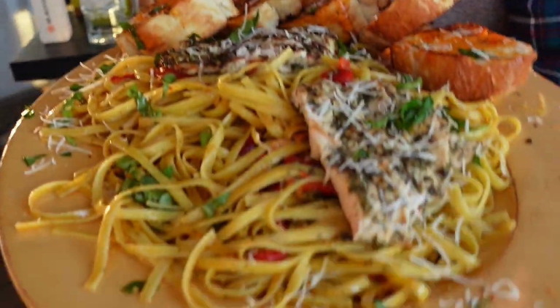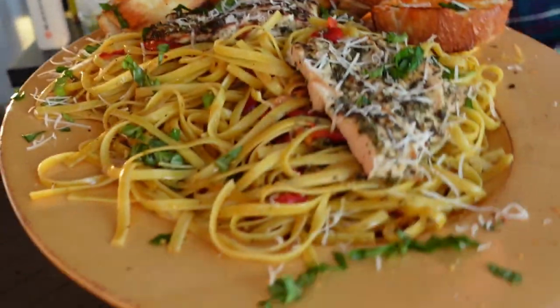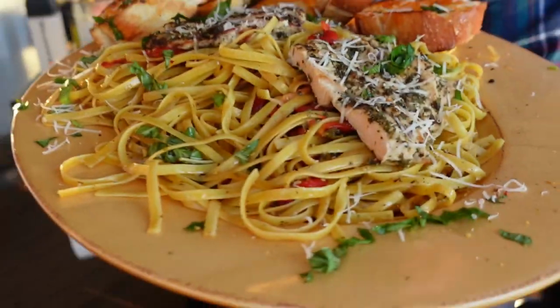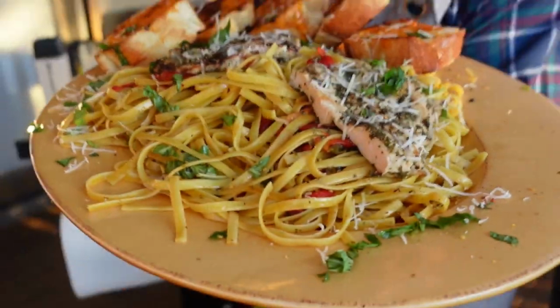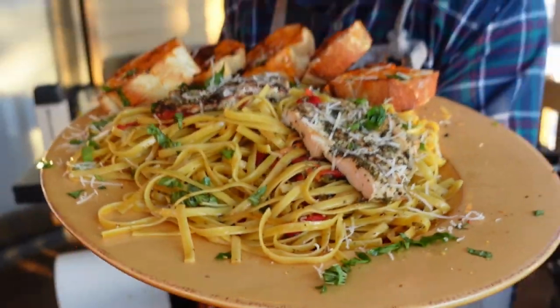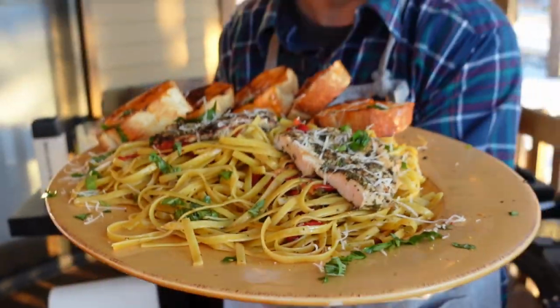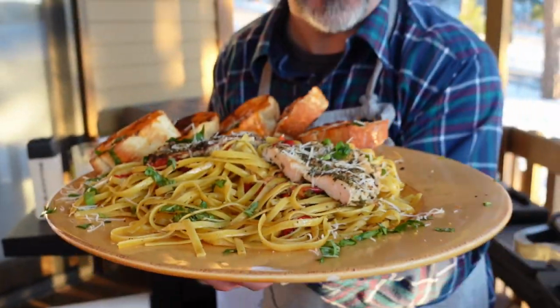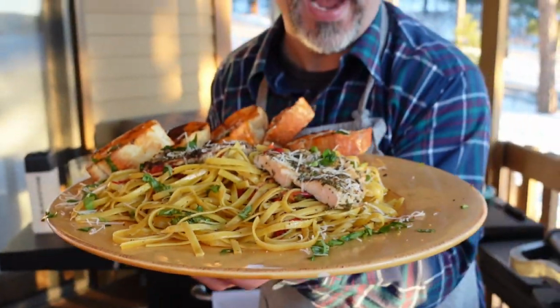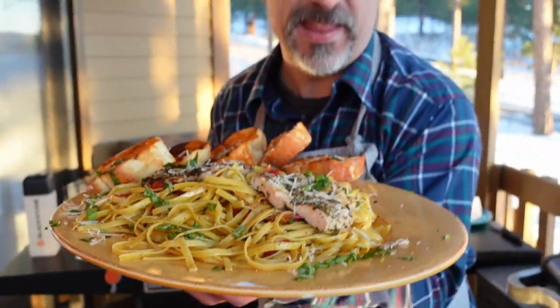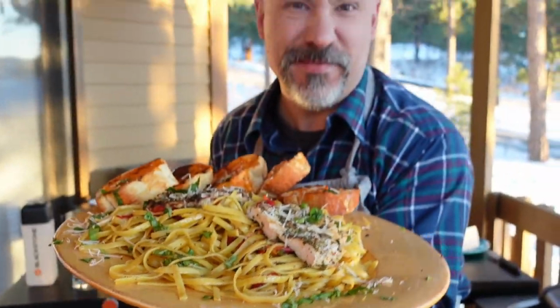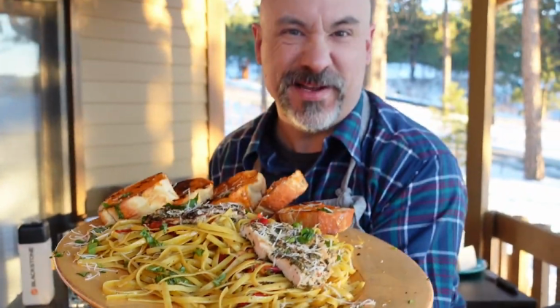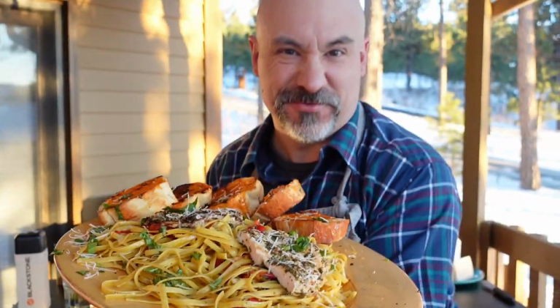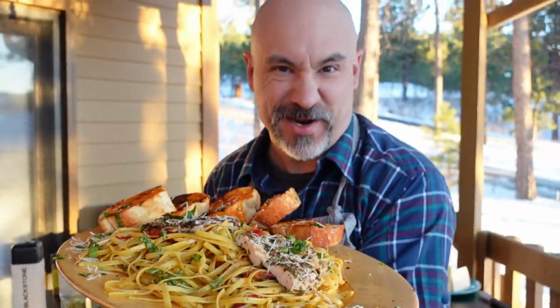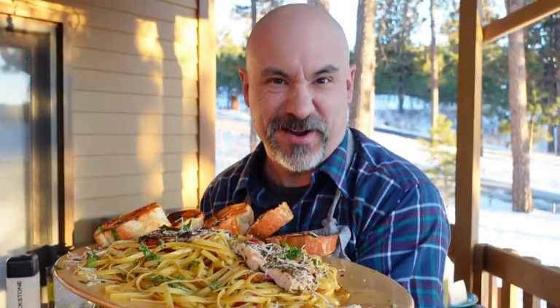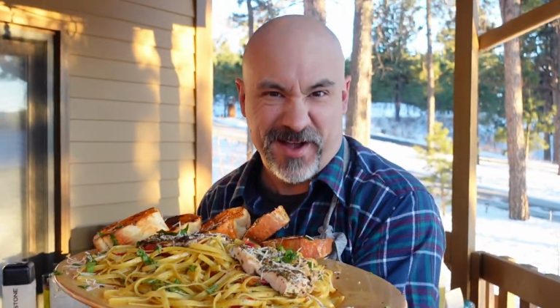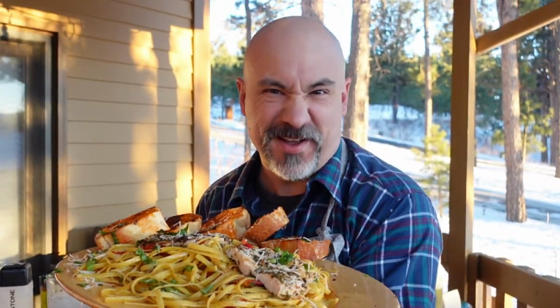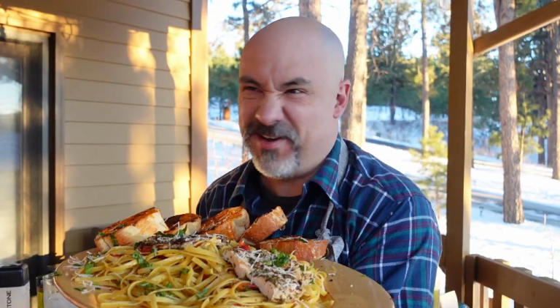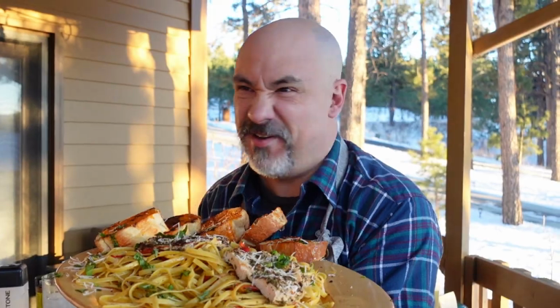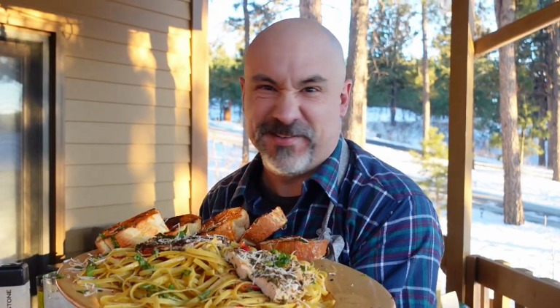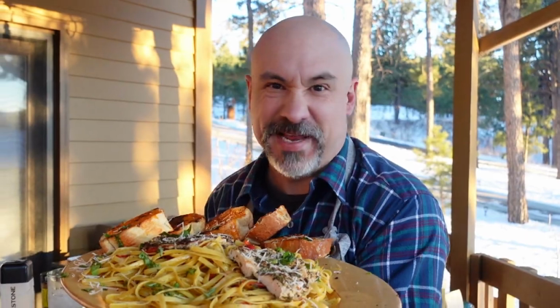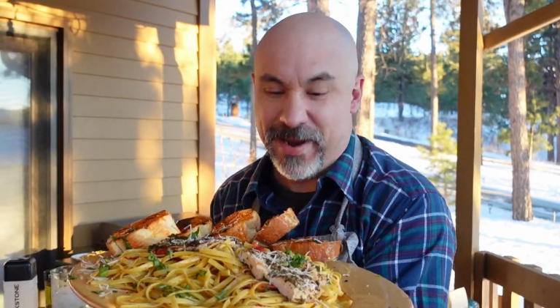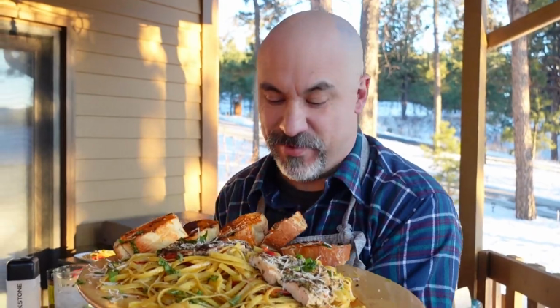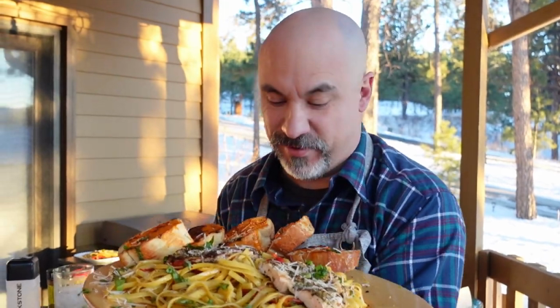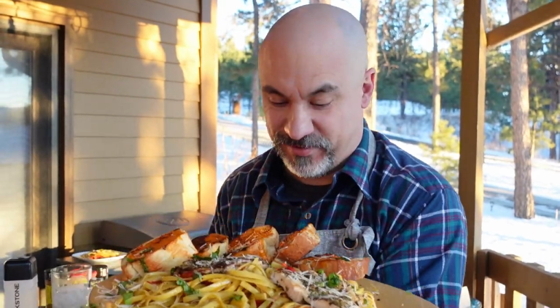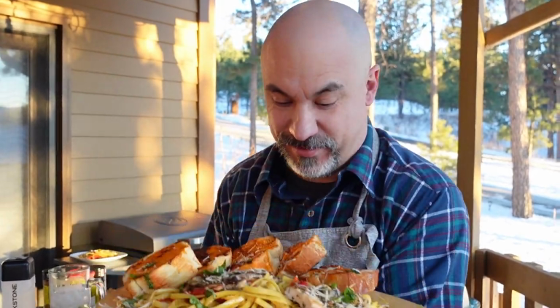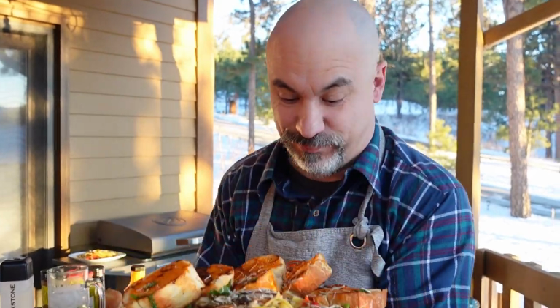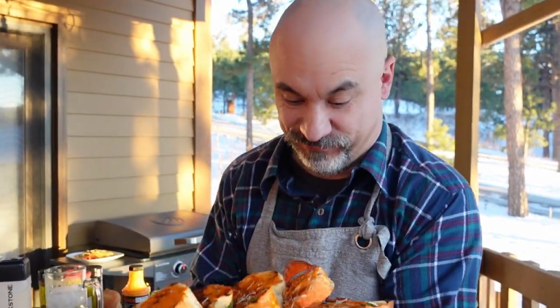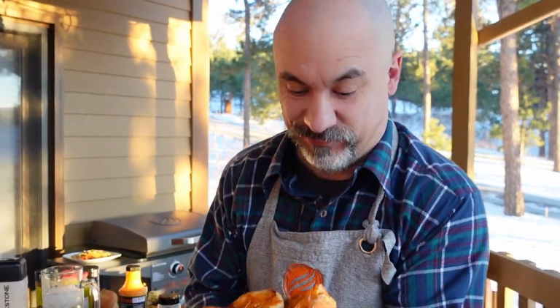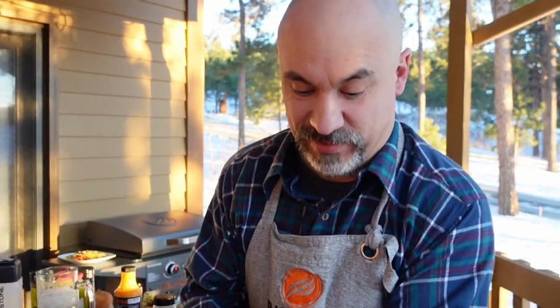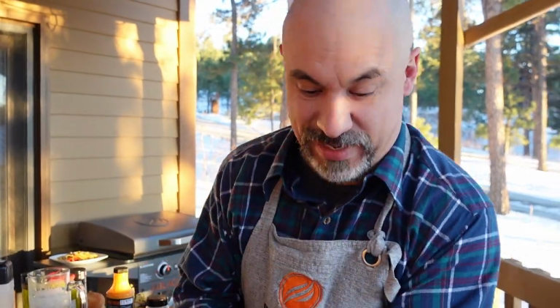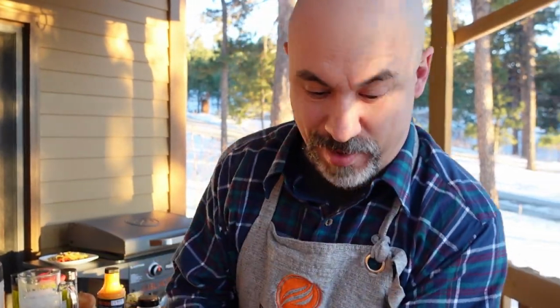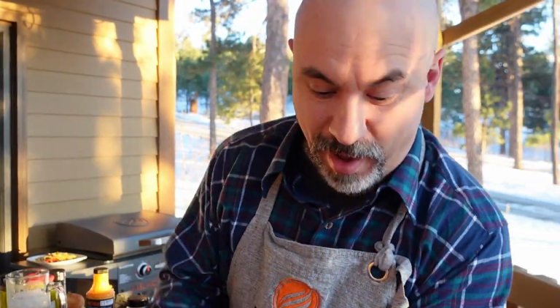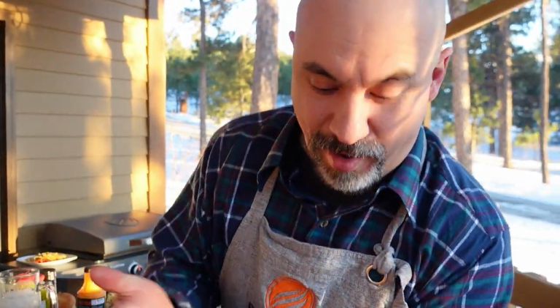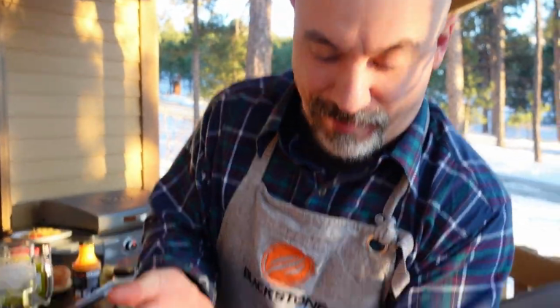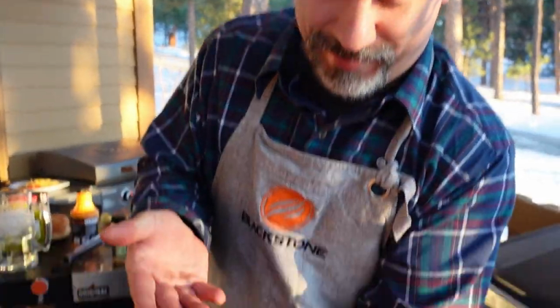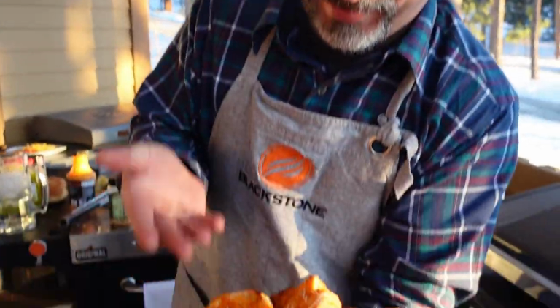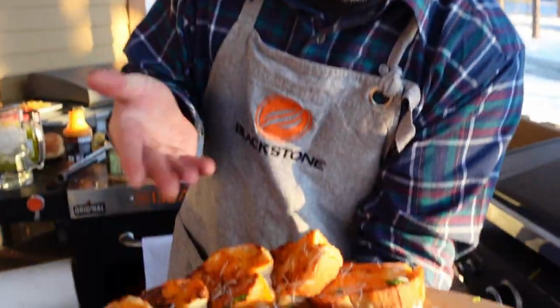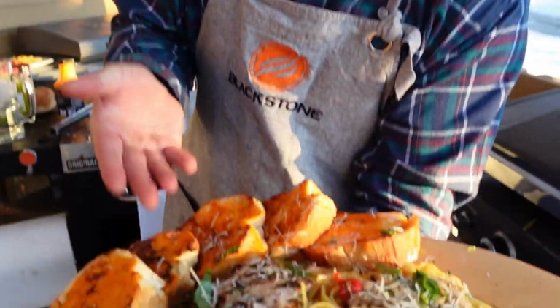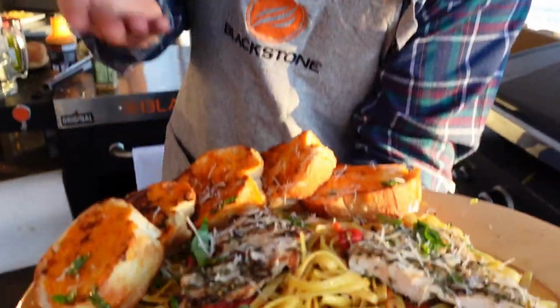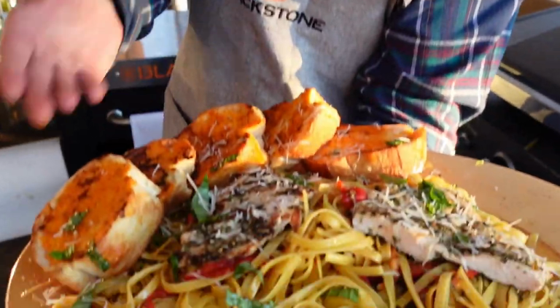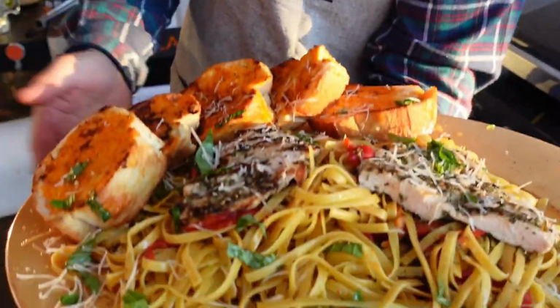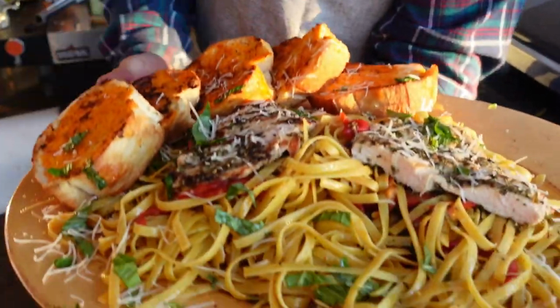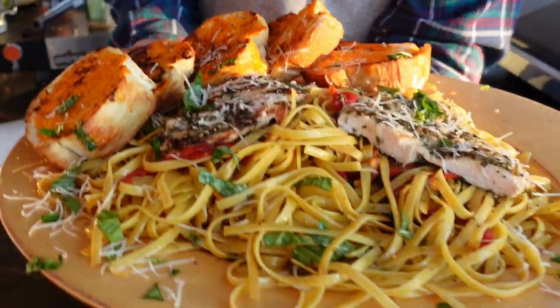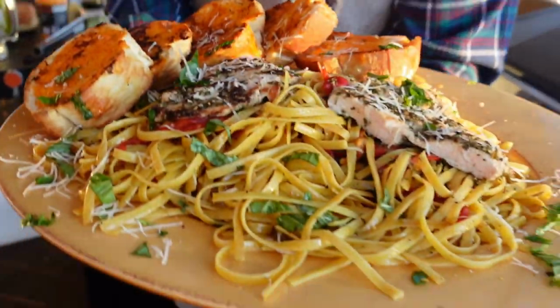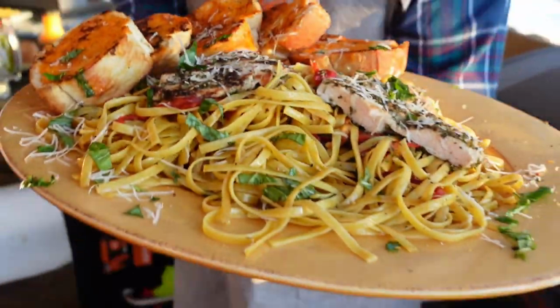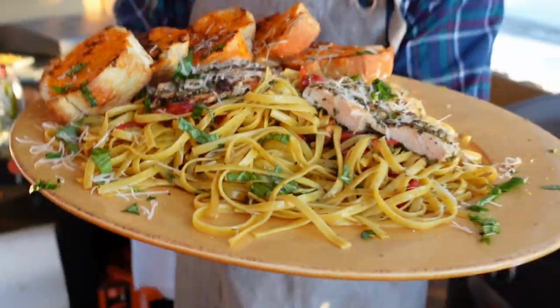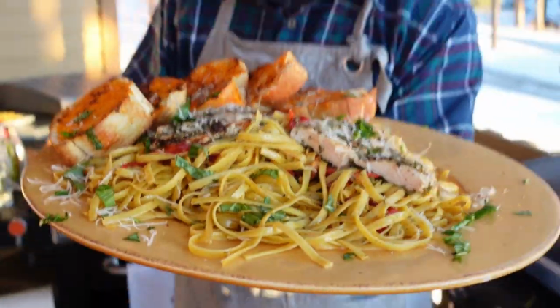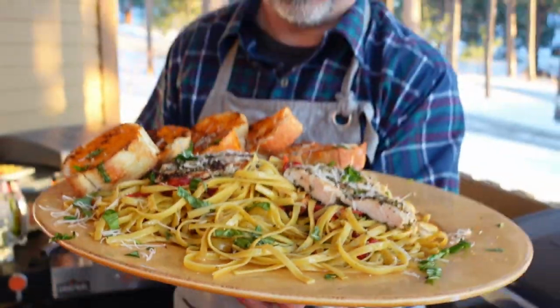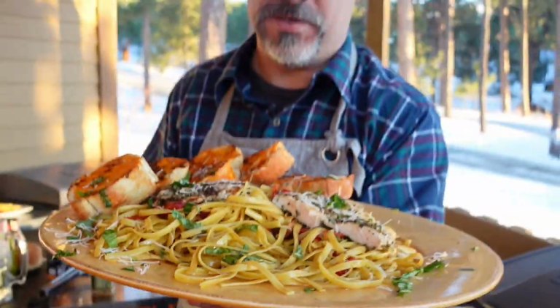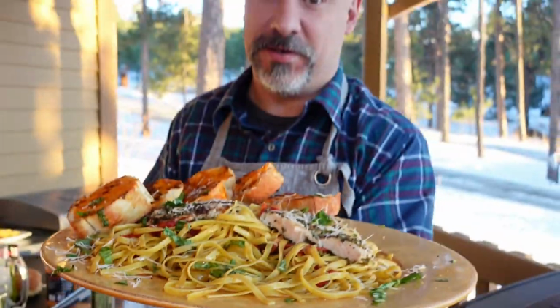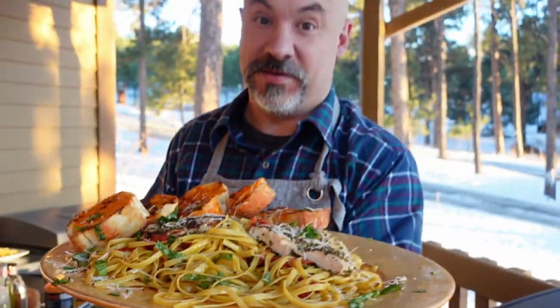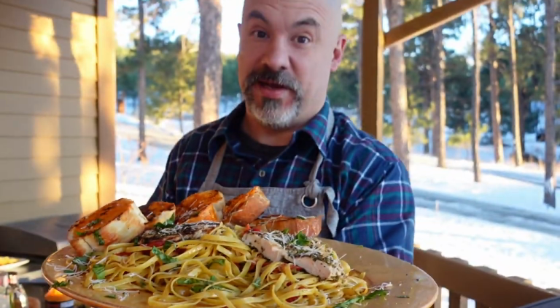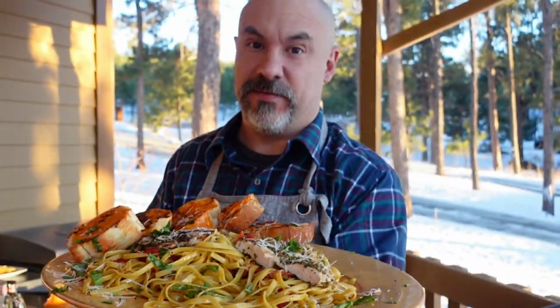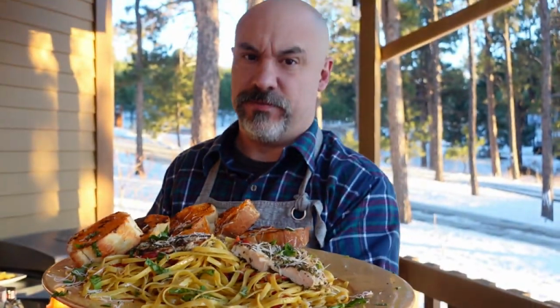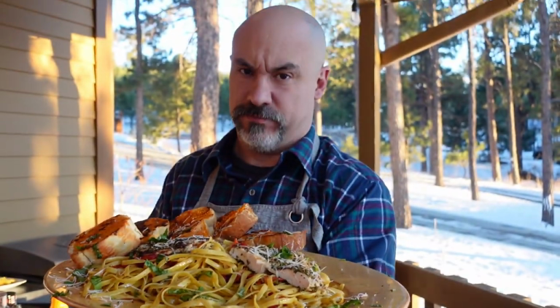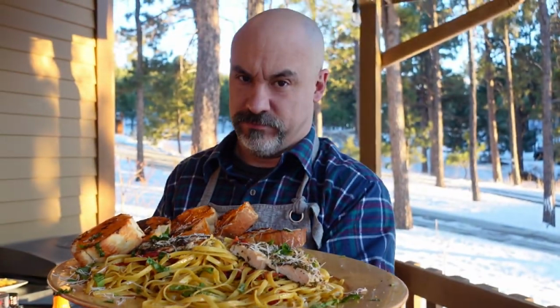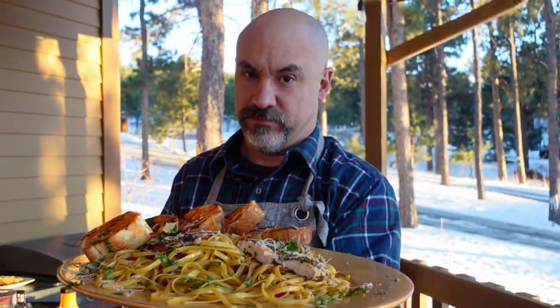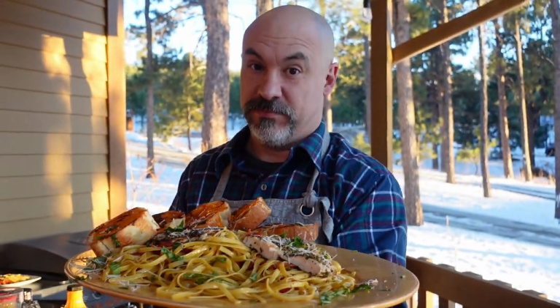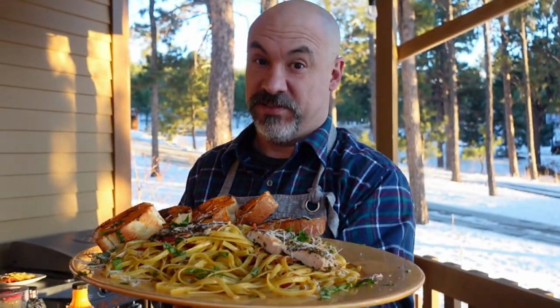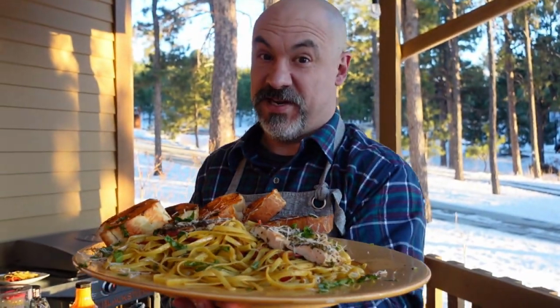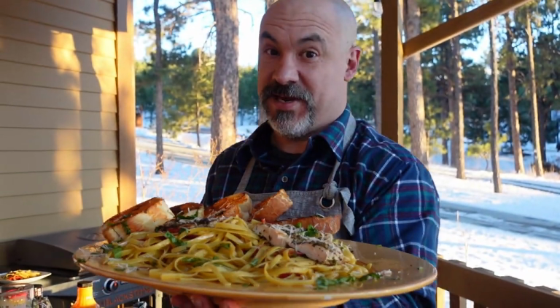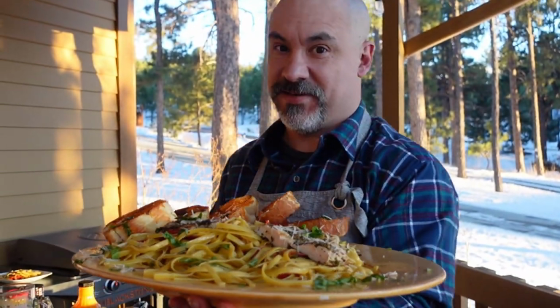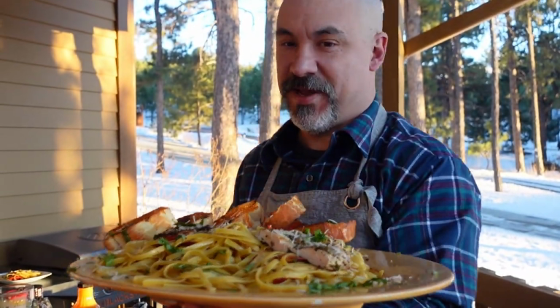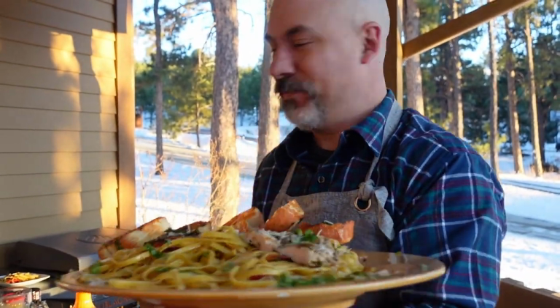I'm serious — this is amazing. I'm known as the guy that makes hot dogs and hamburgers, but come on — this is good stuff. See you next time!